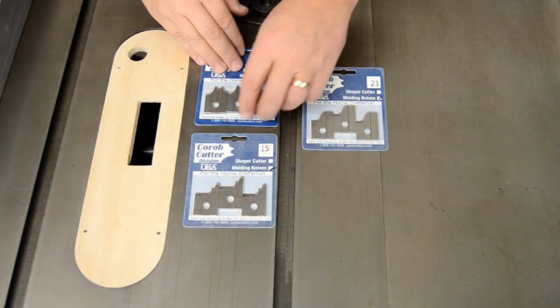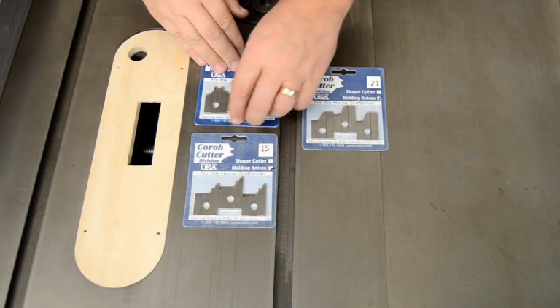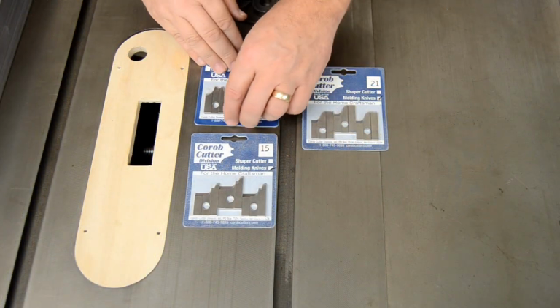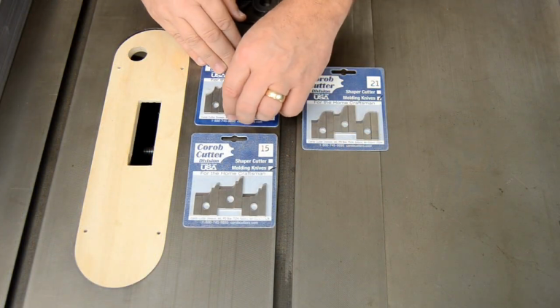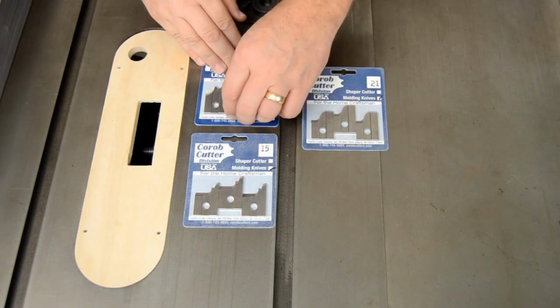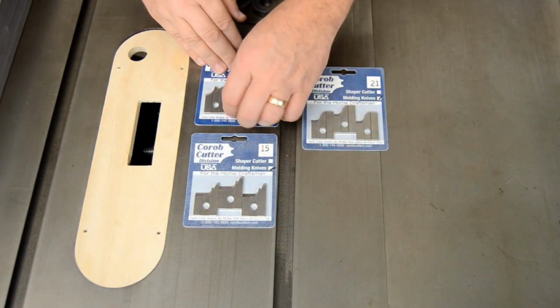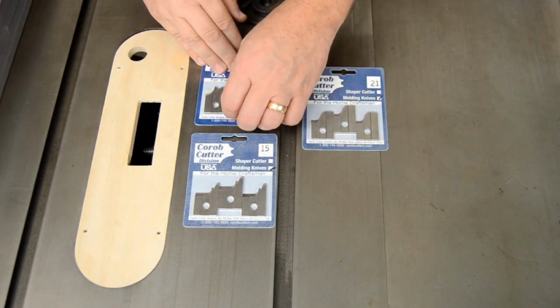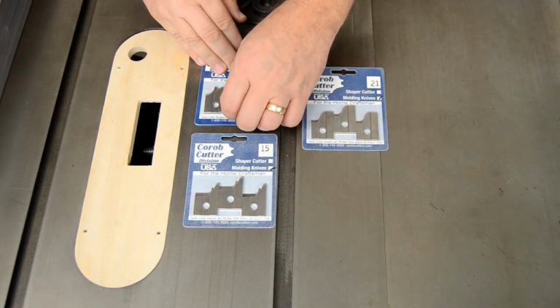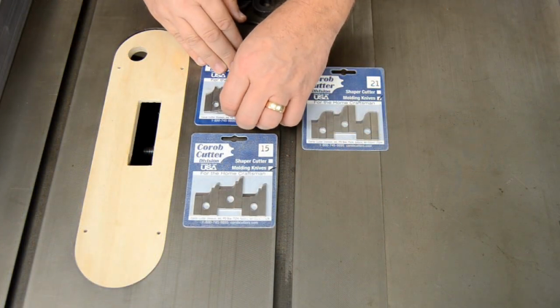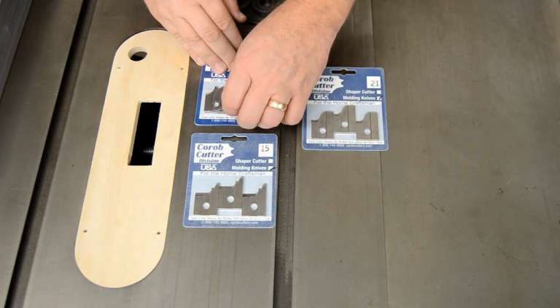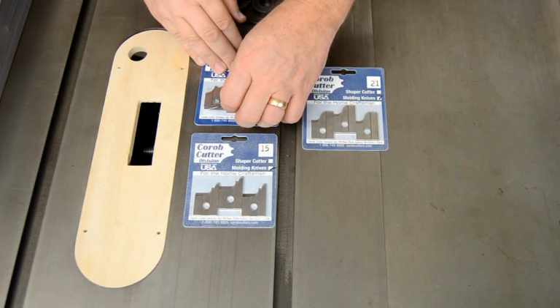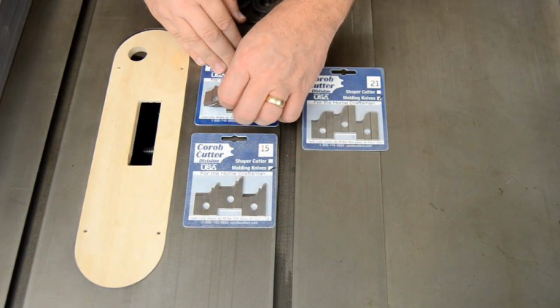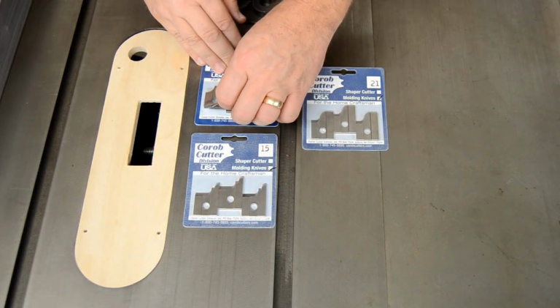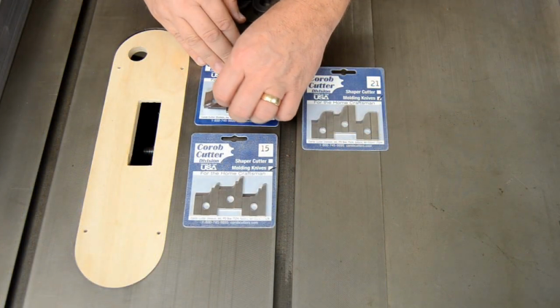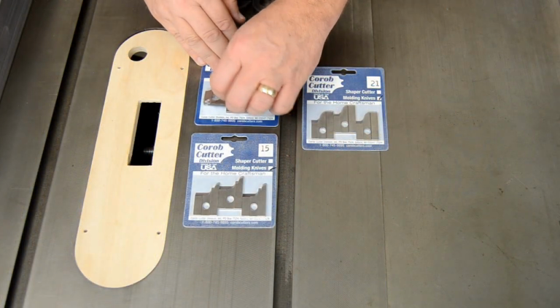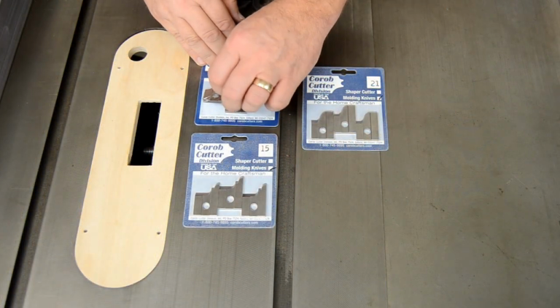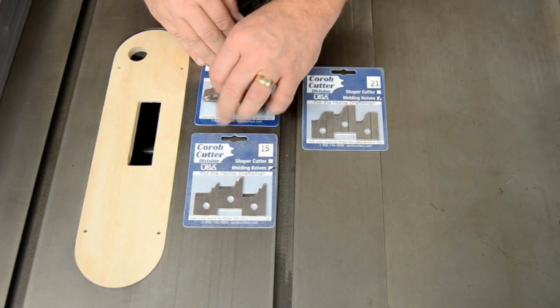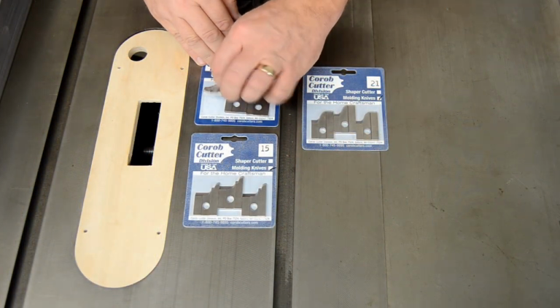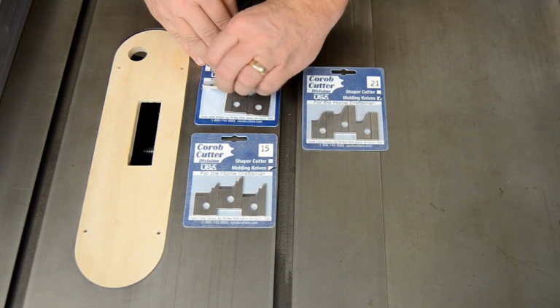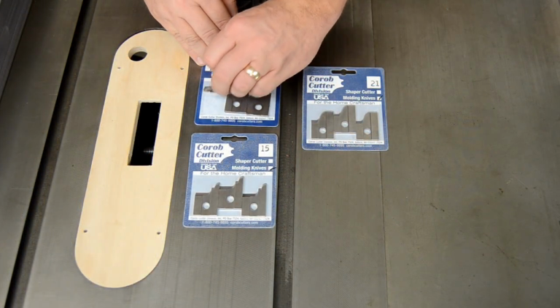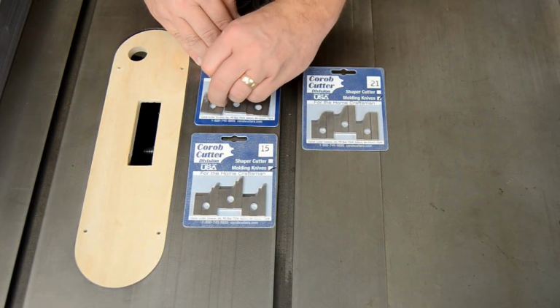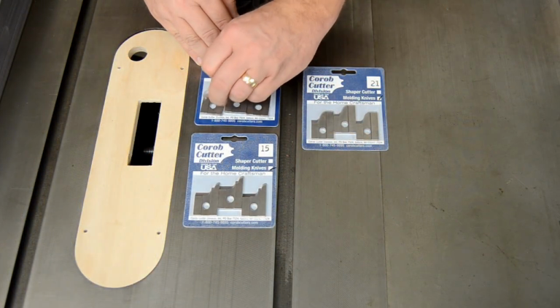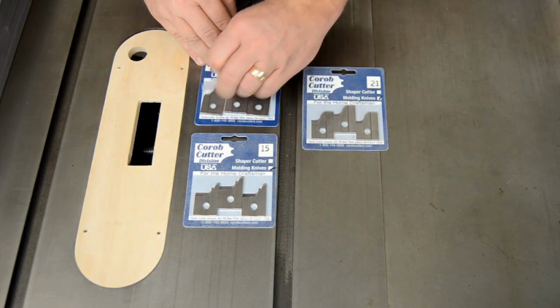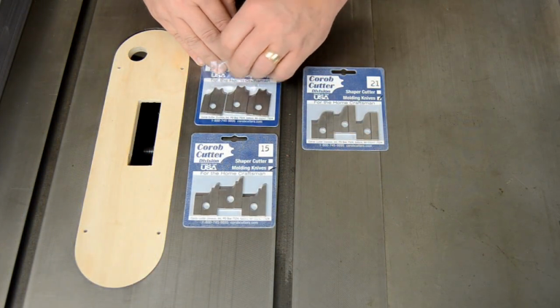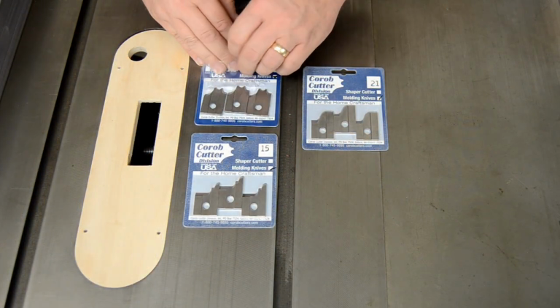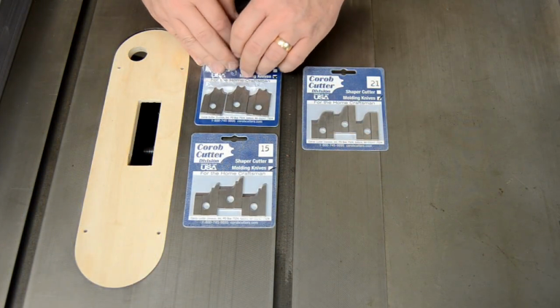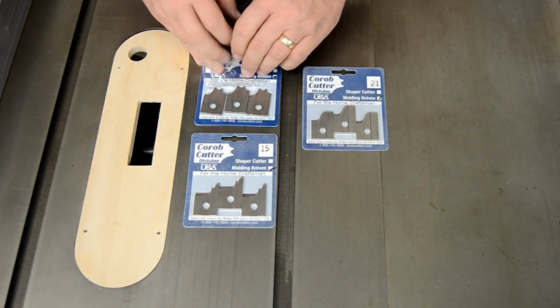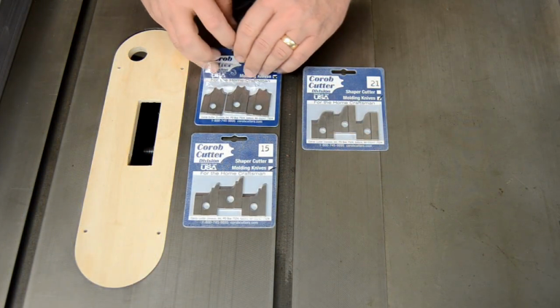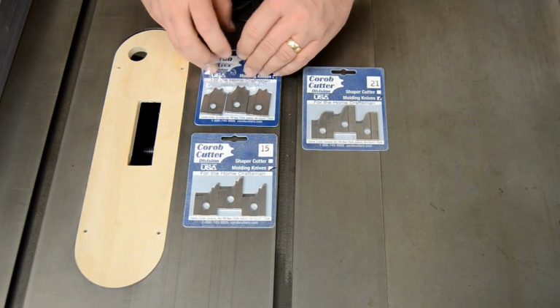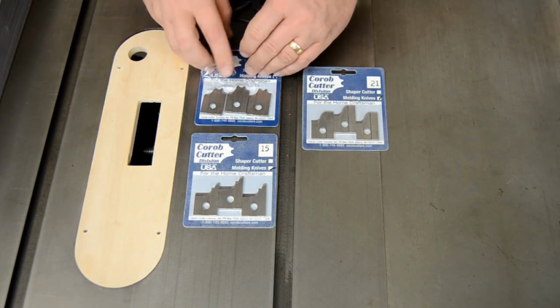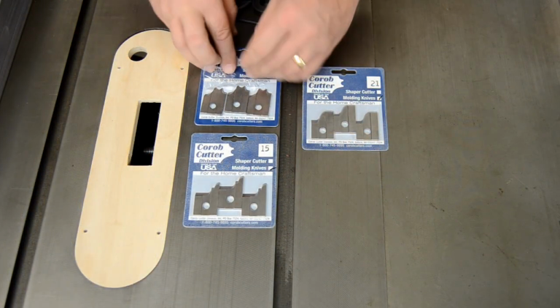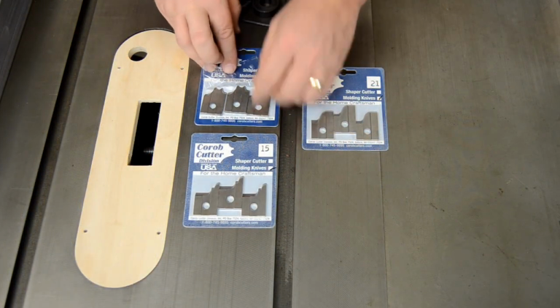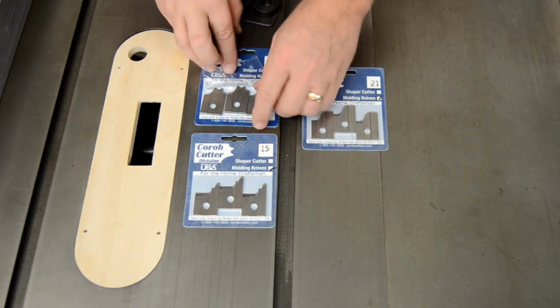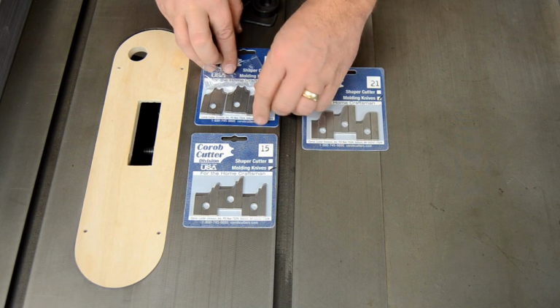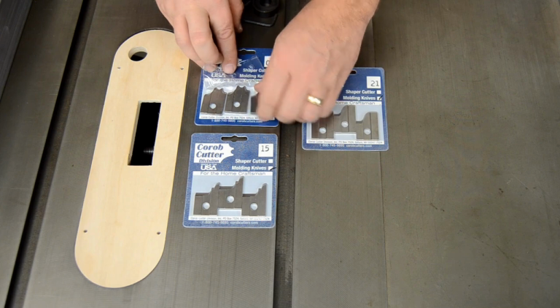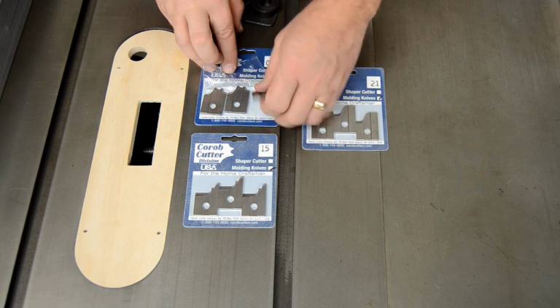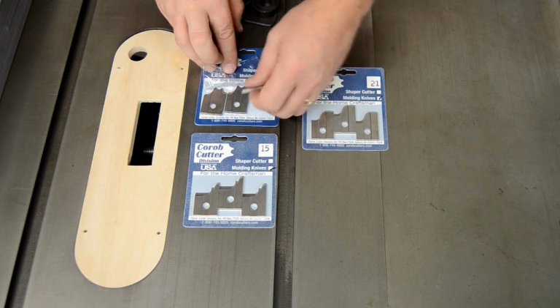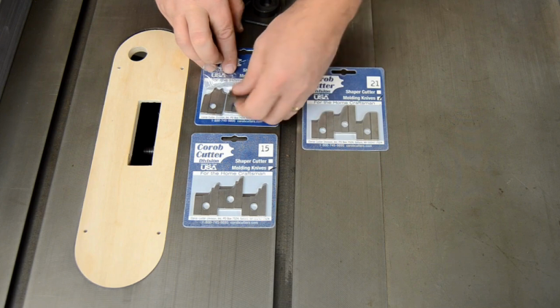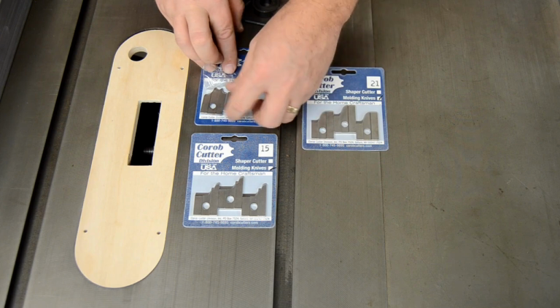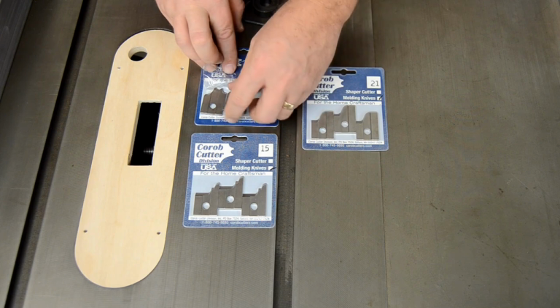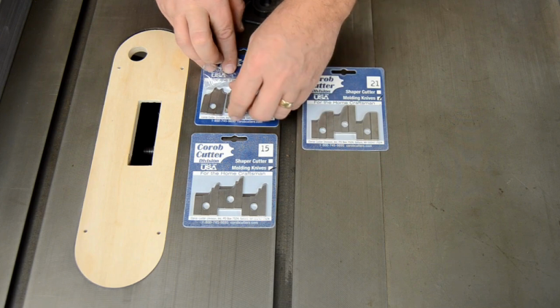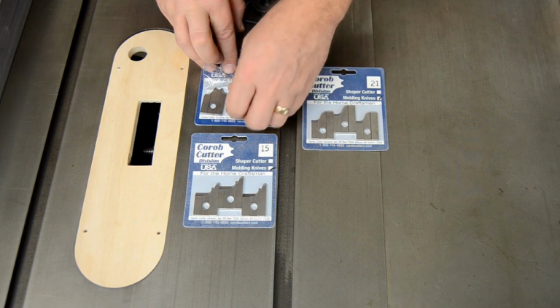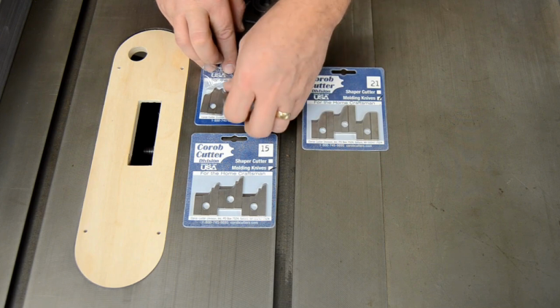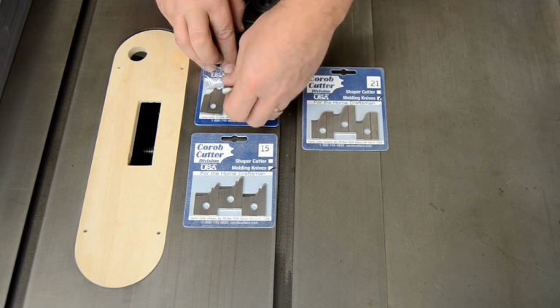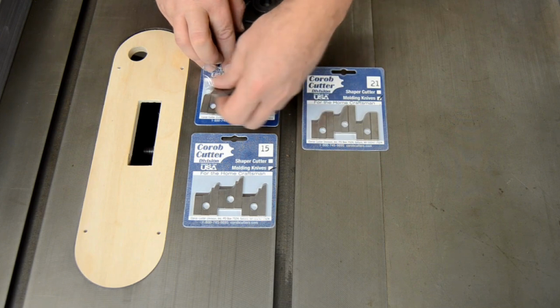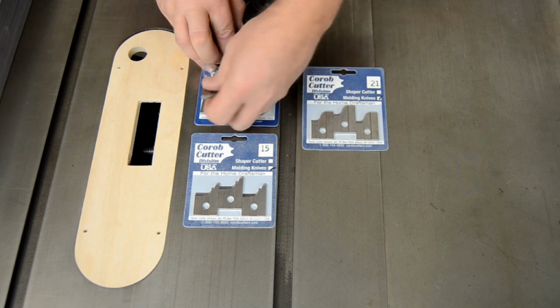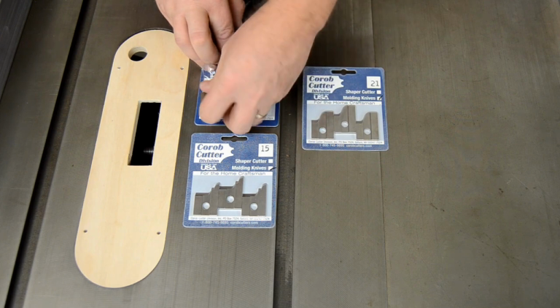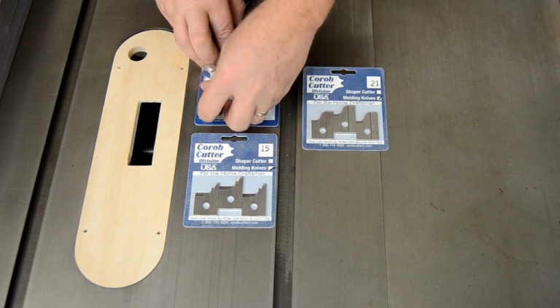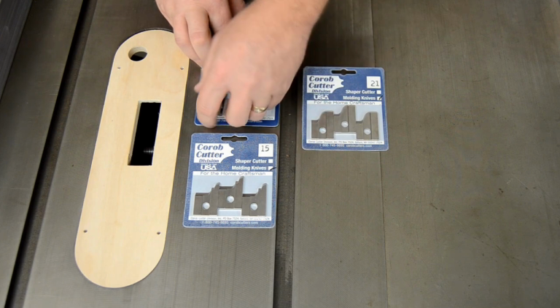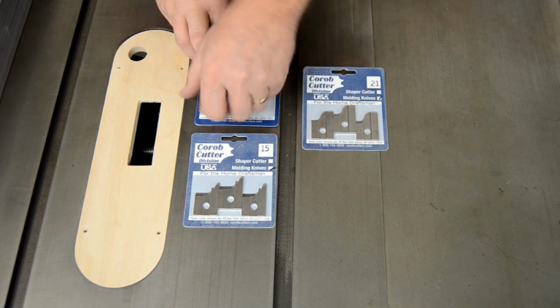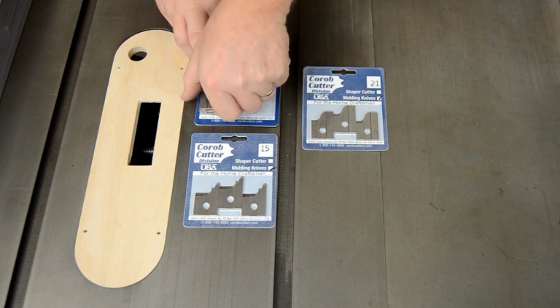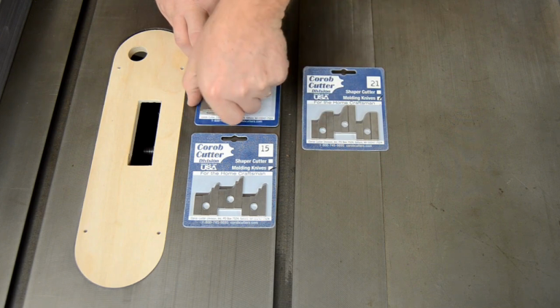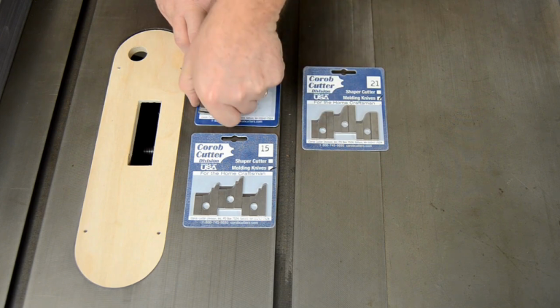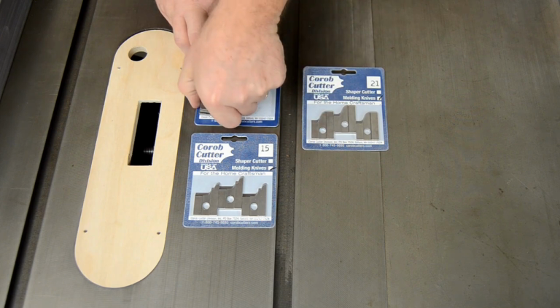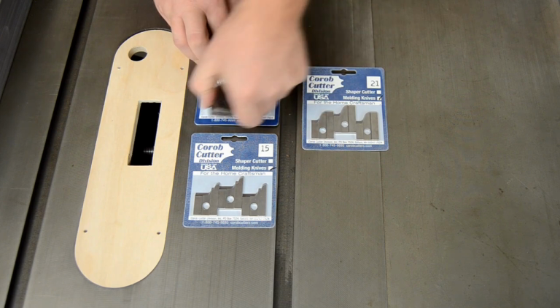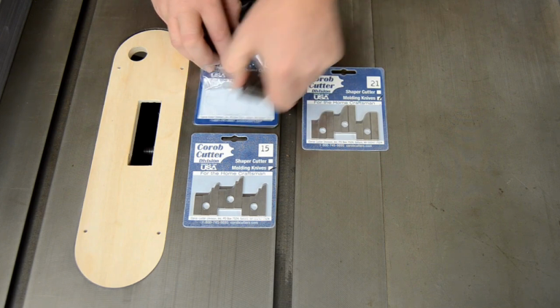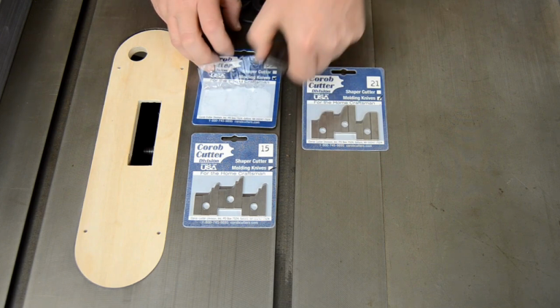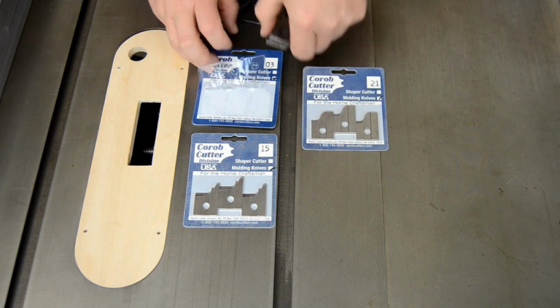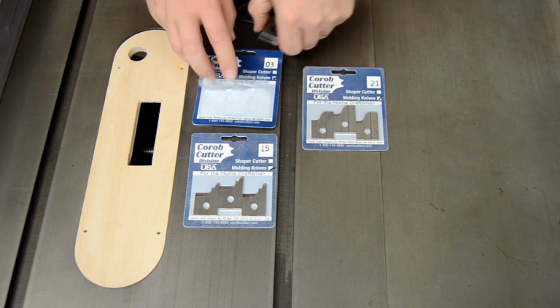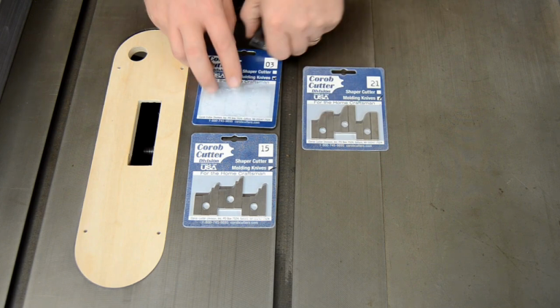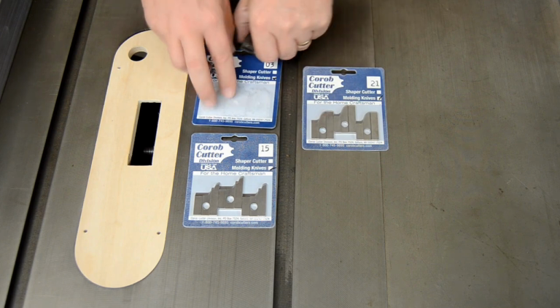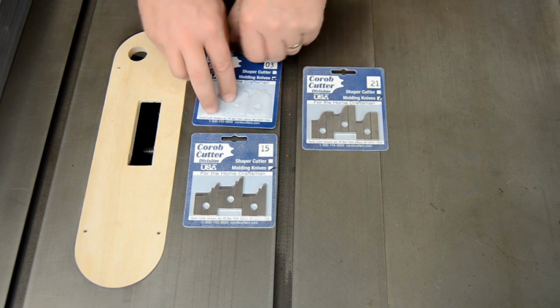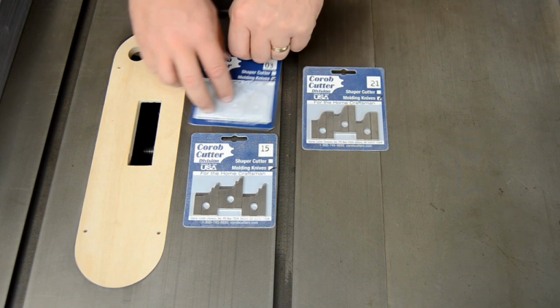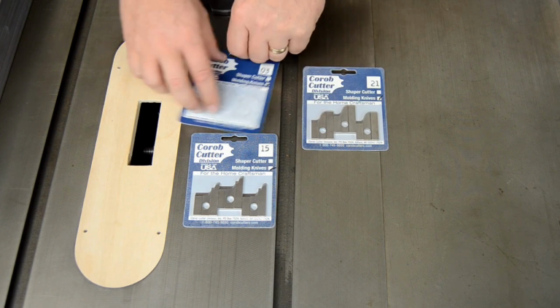The starter kit comes with three sets of molding knives: numbers 3, 15, and 21.